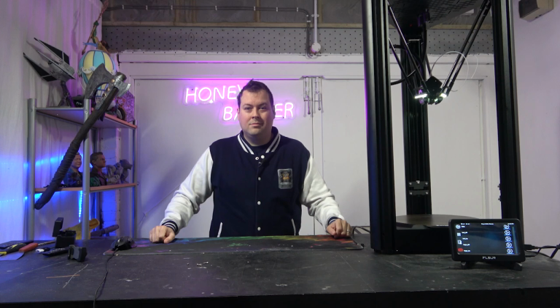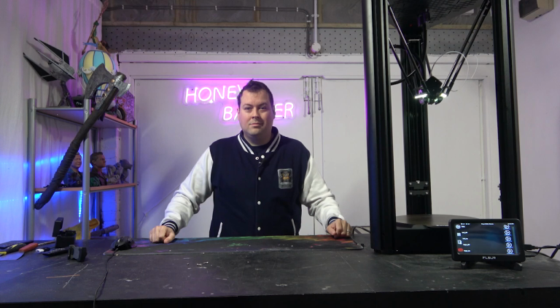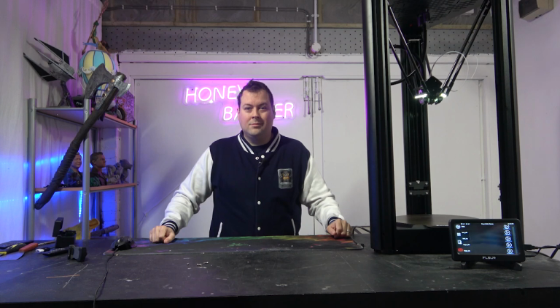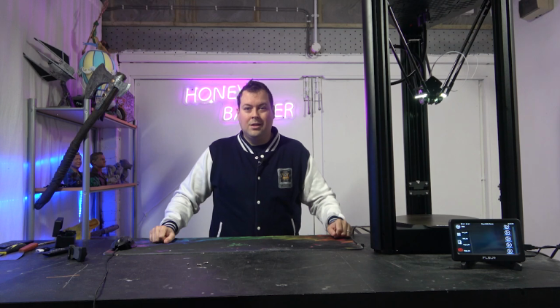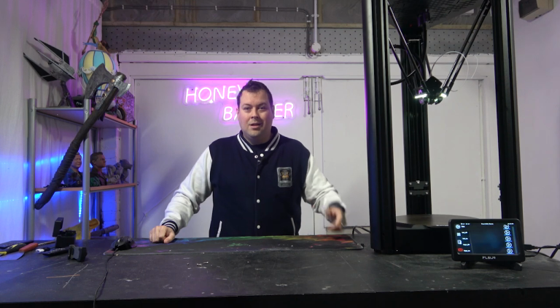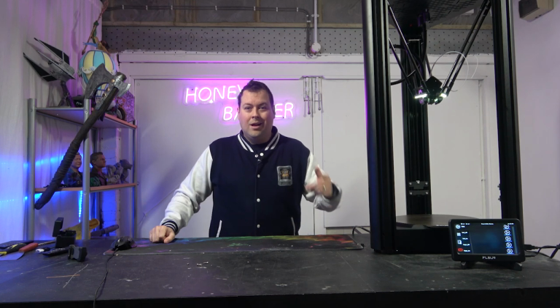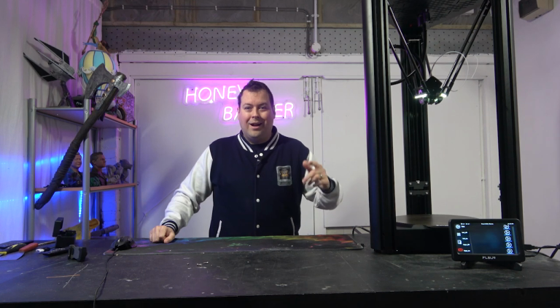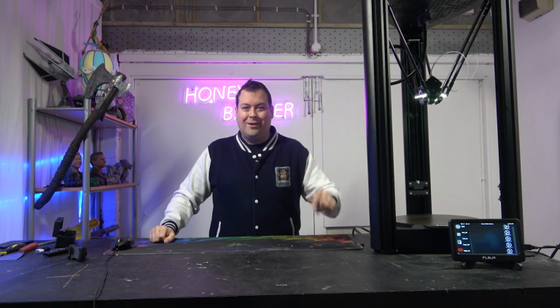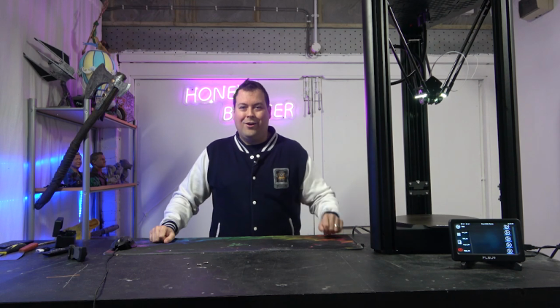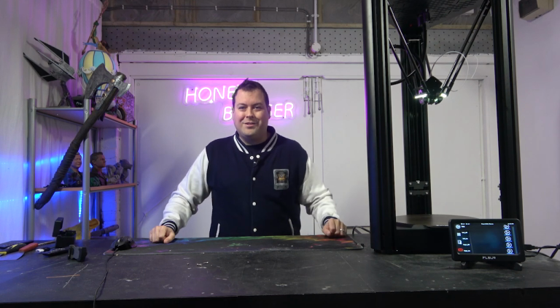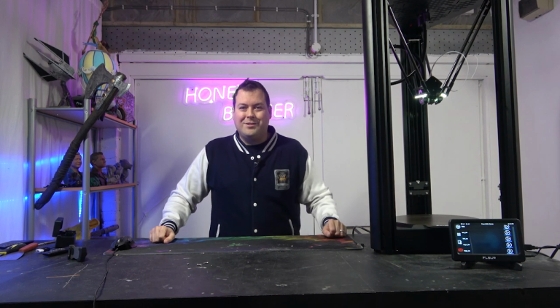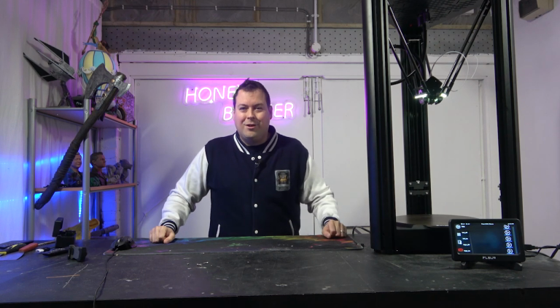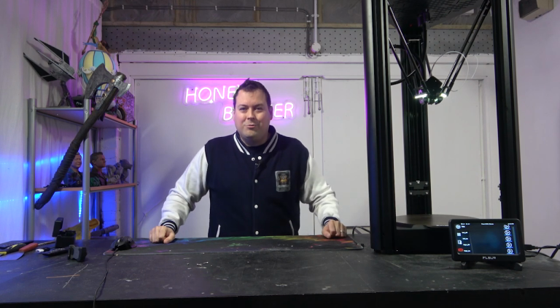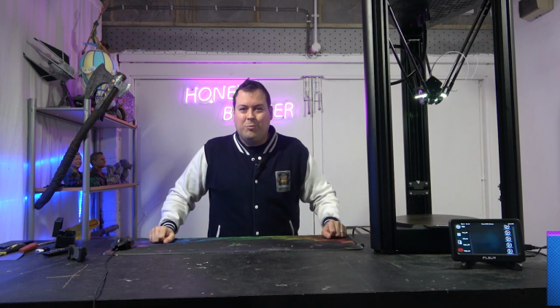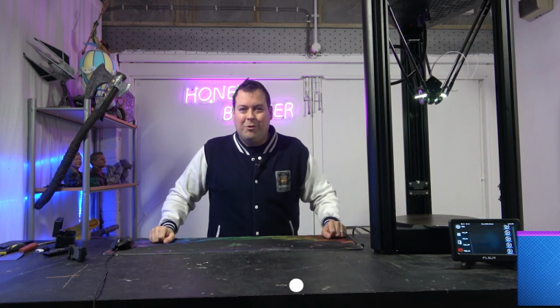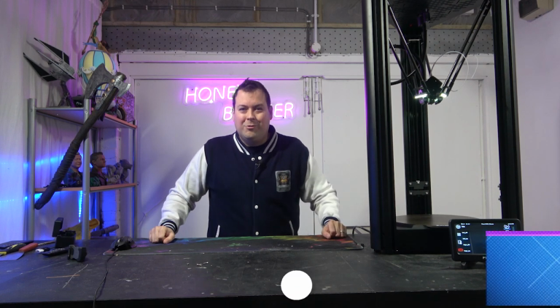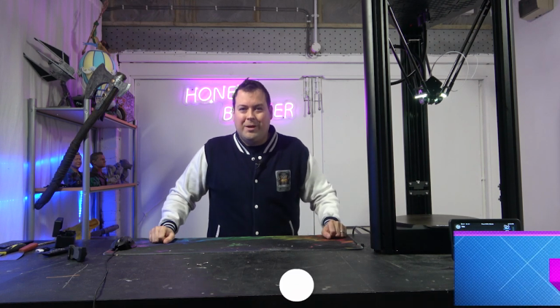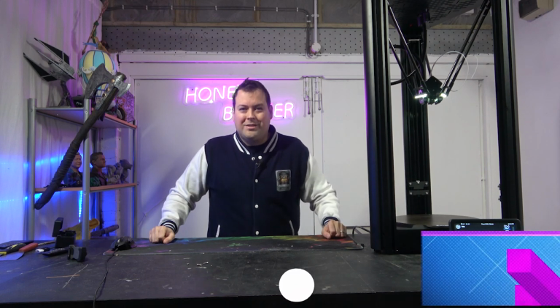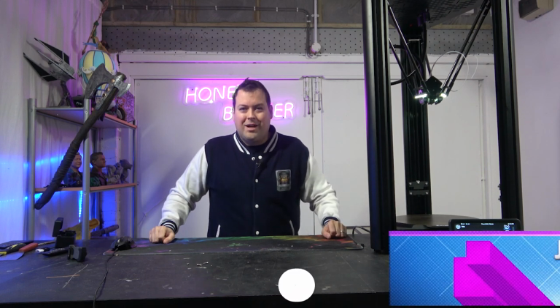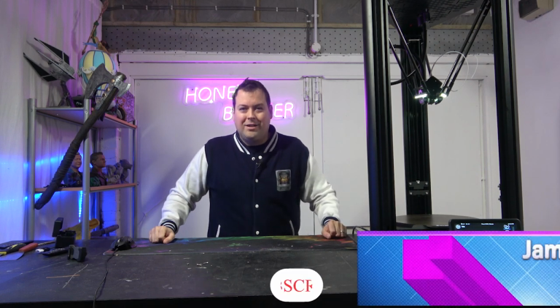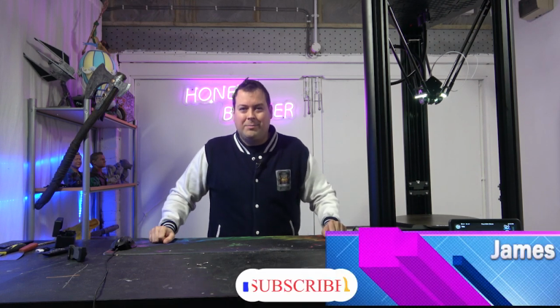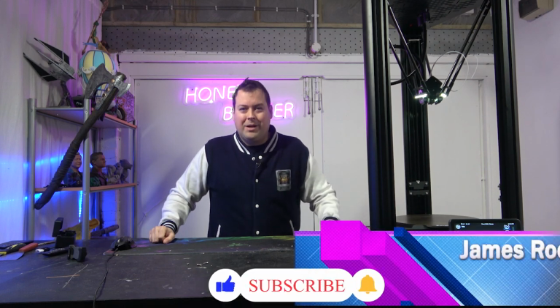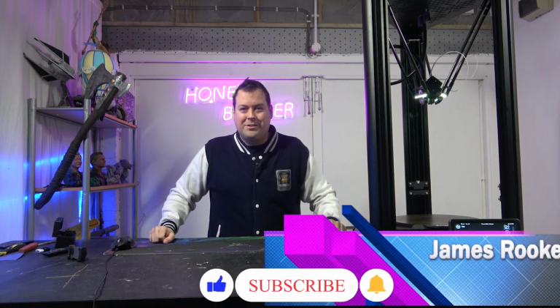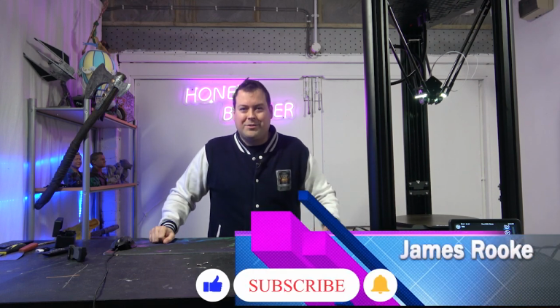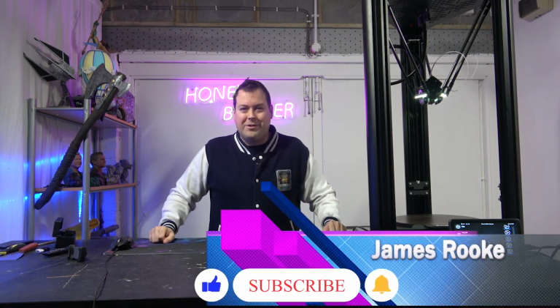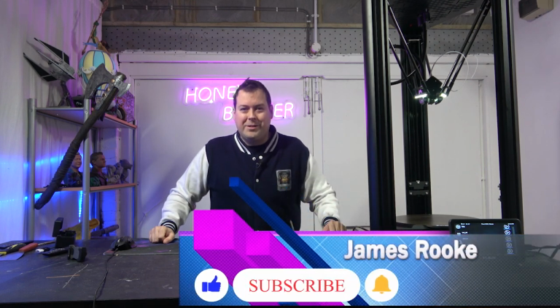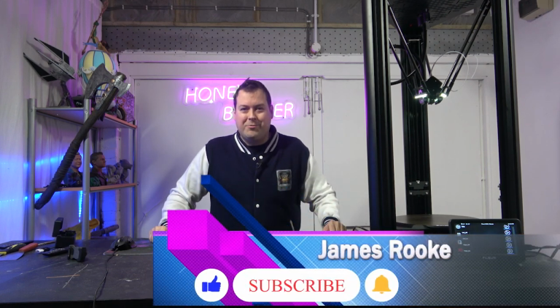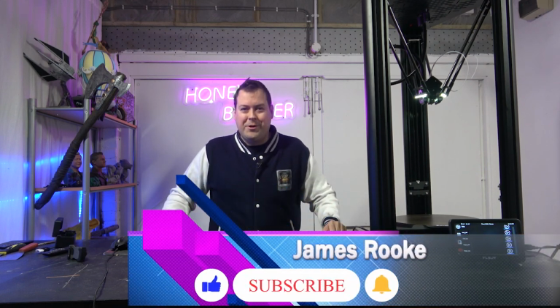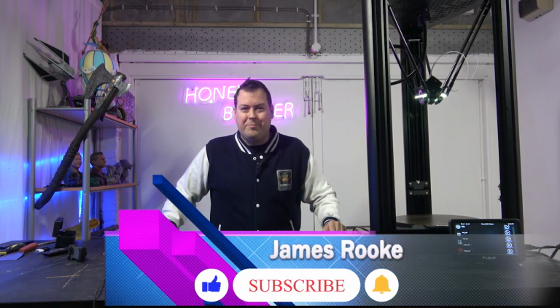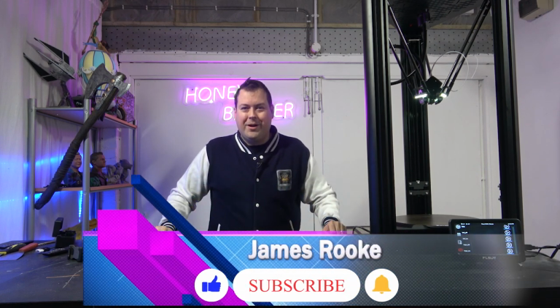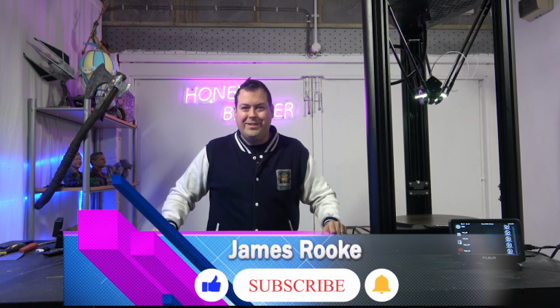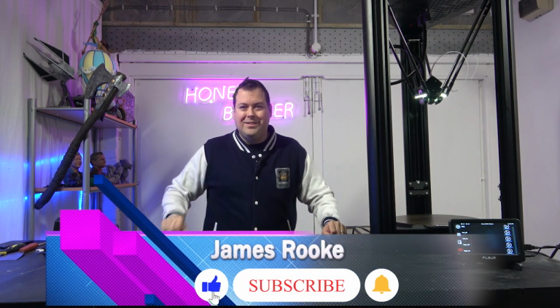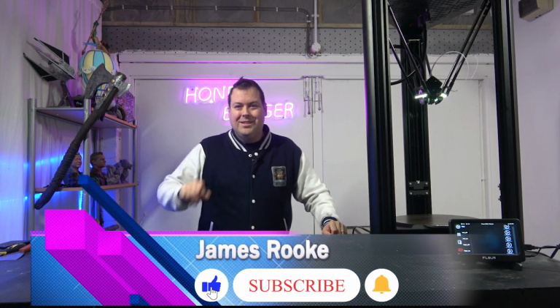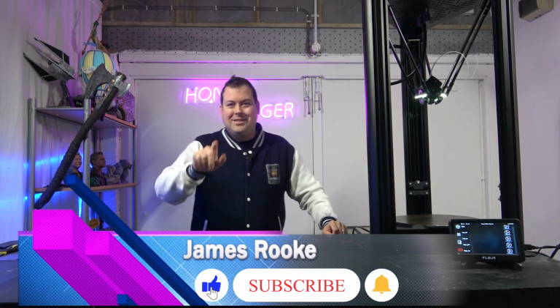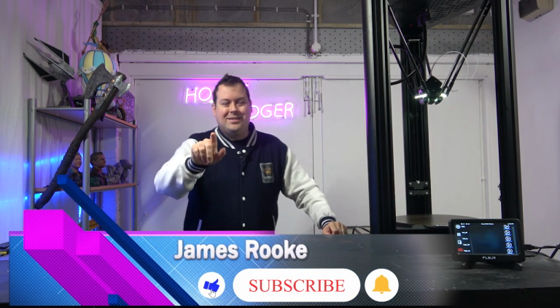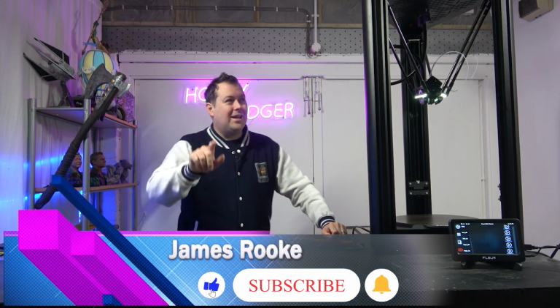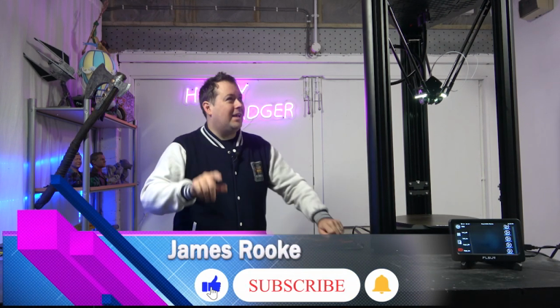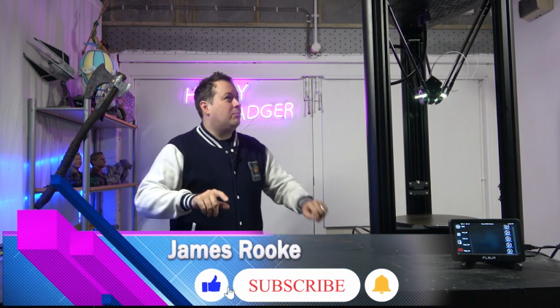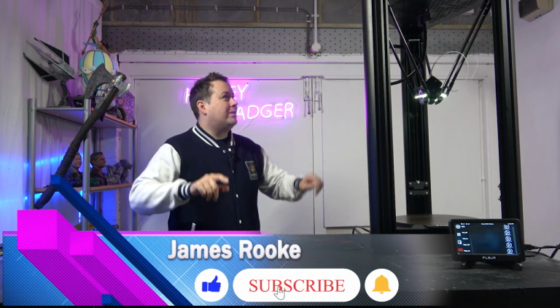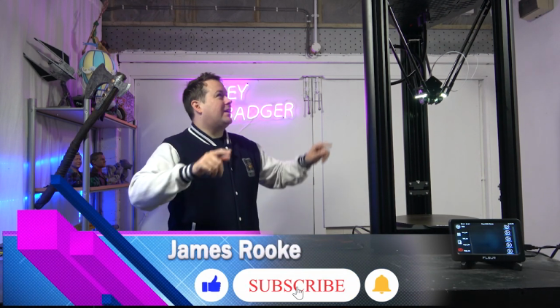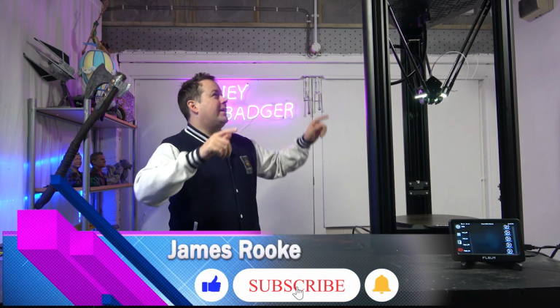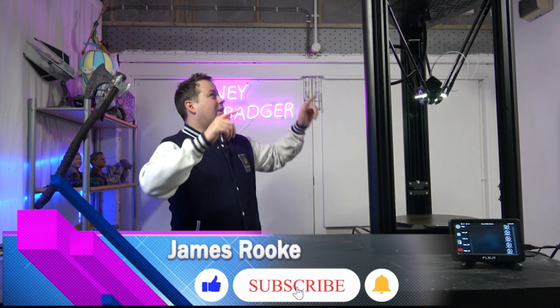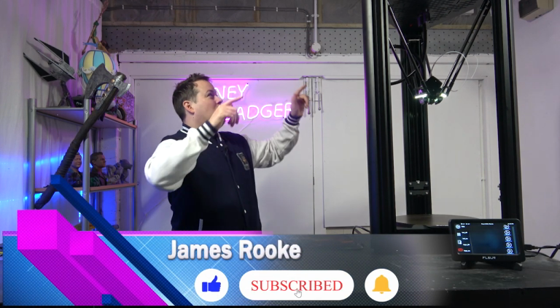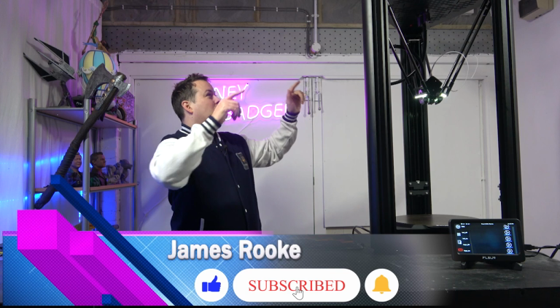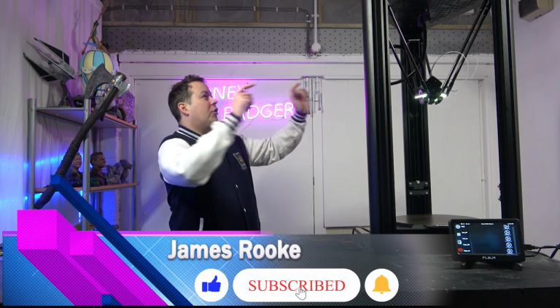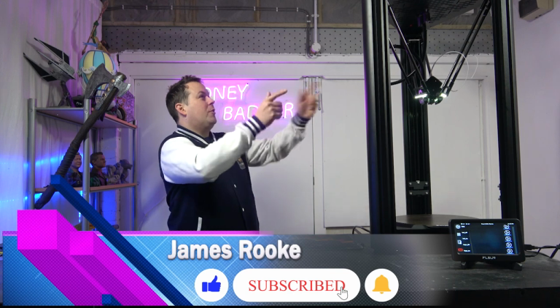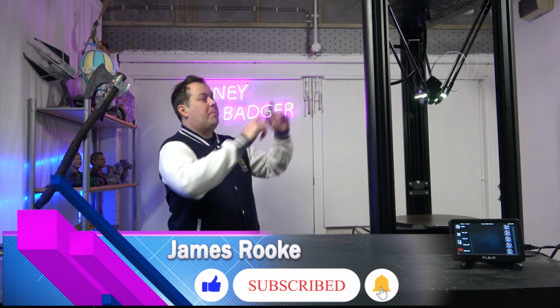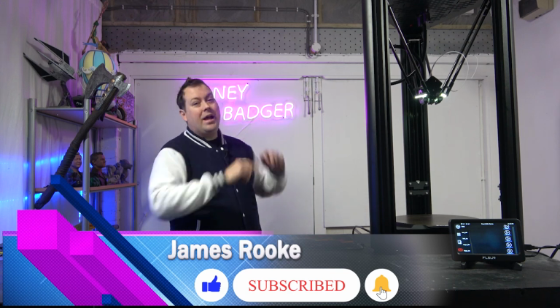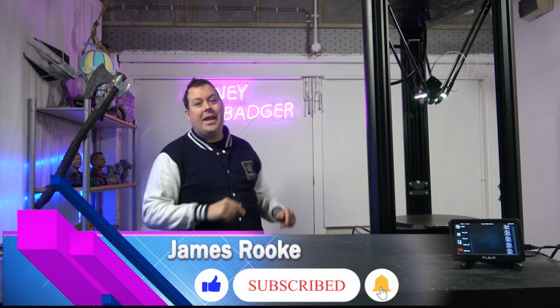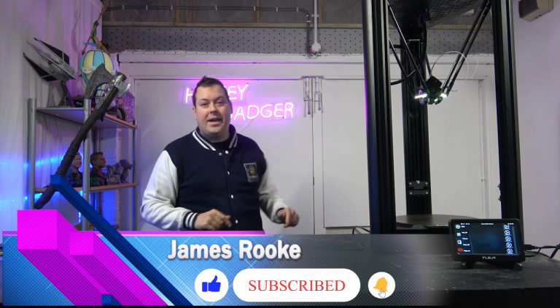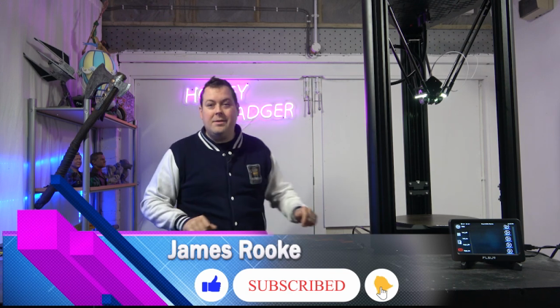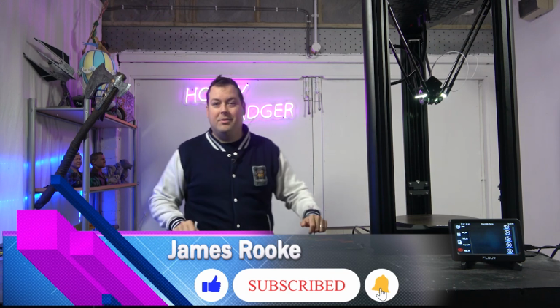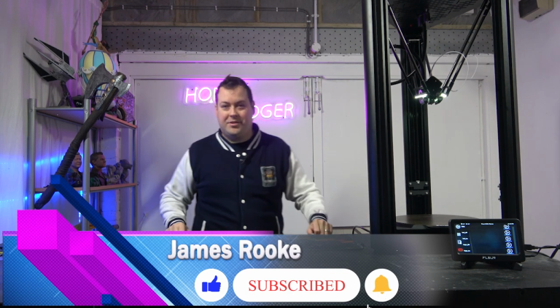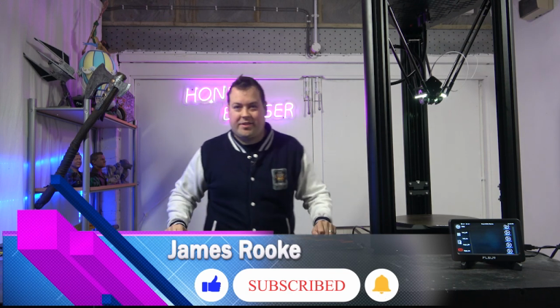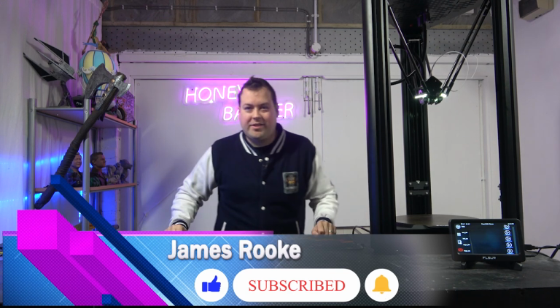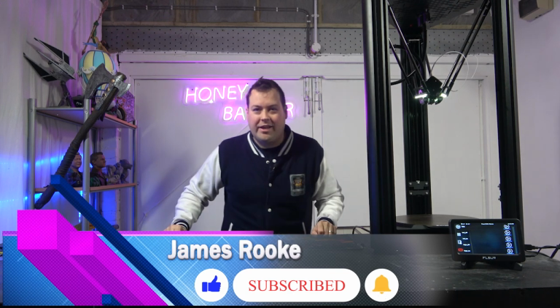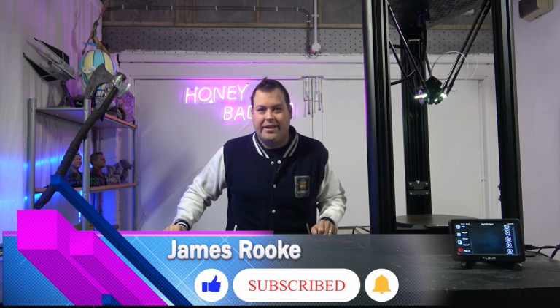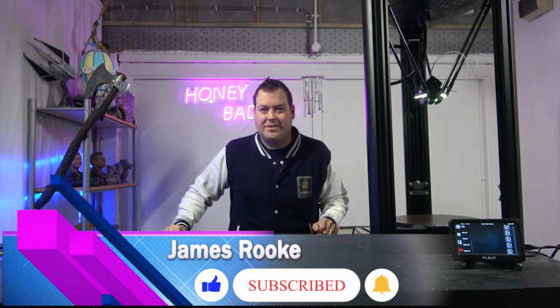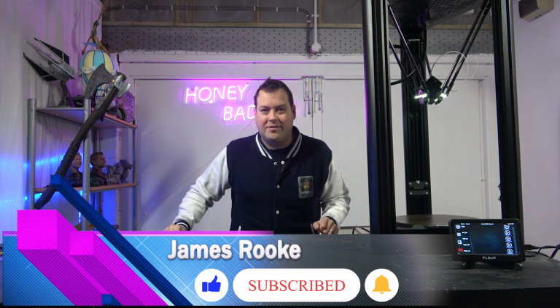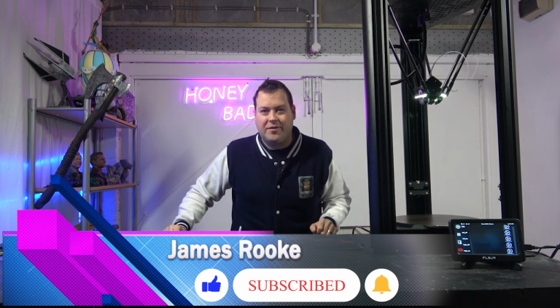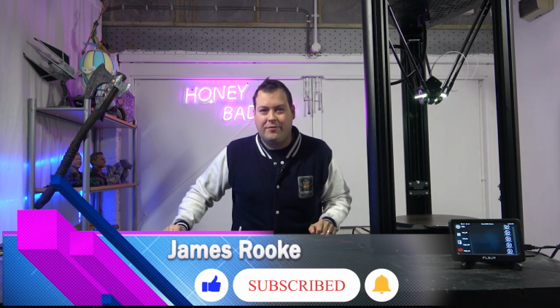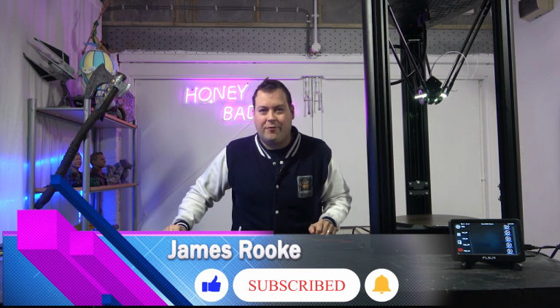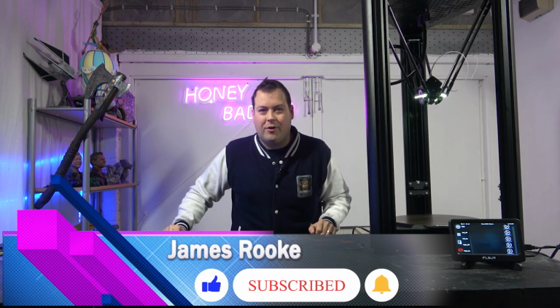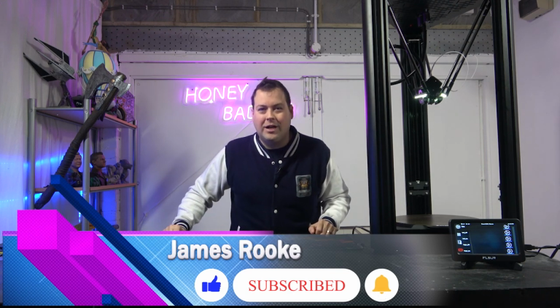Hello guys and dolls, welcome back to Honey Badger 3D Print and Paint. Today we're taking a look at the behemoth that is the V400.